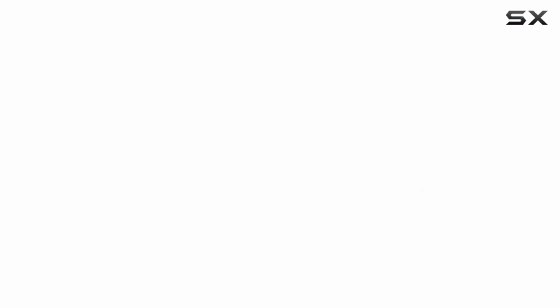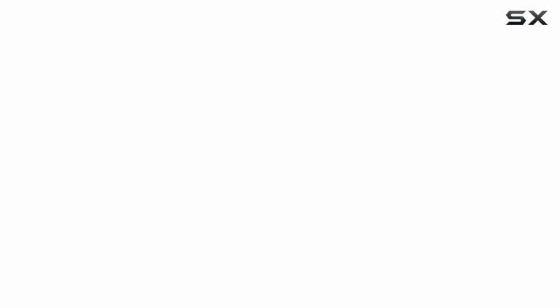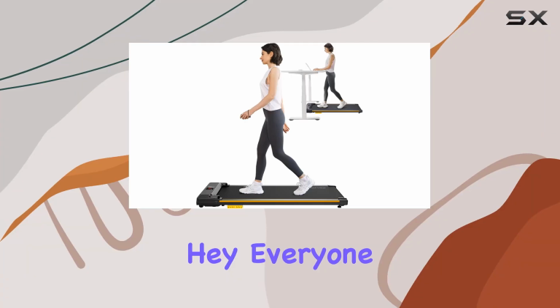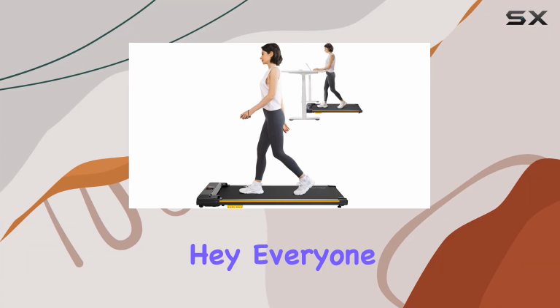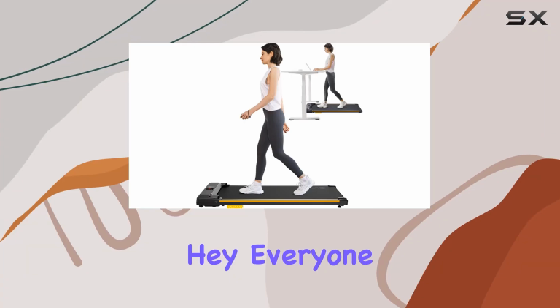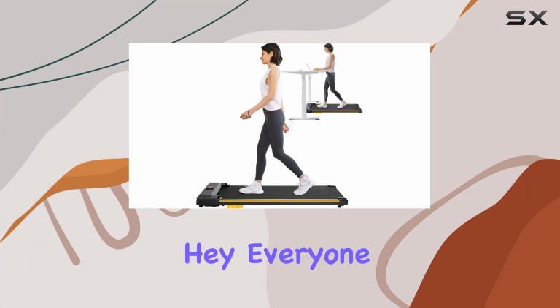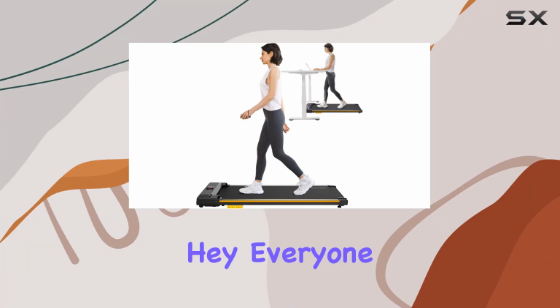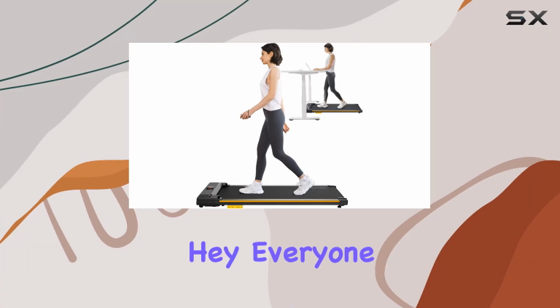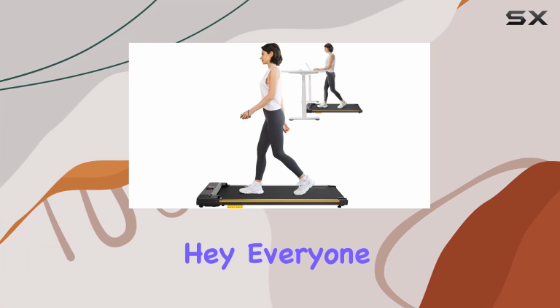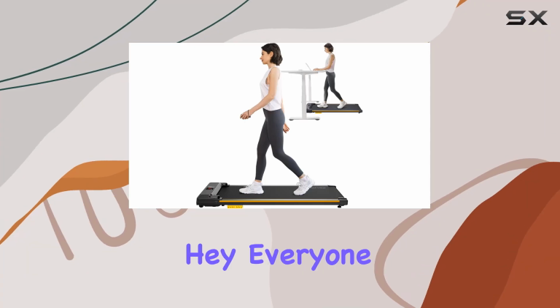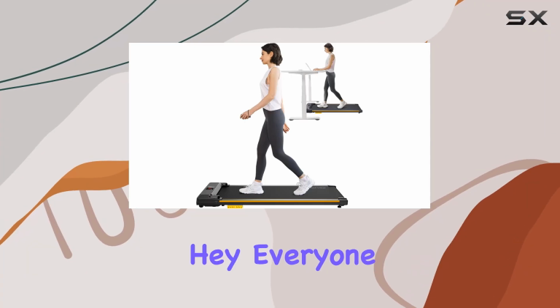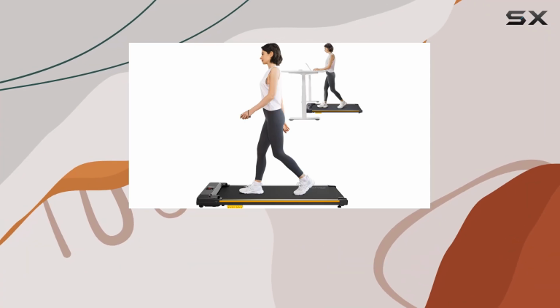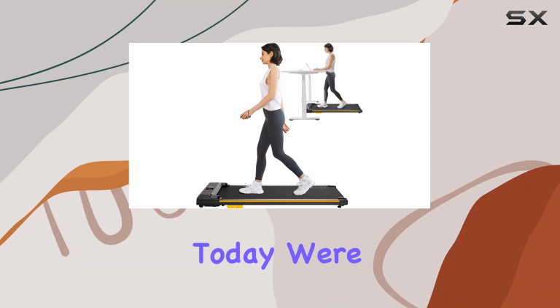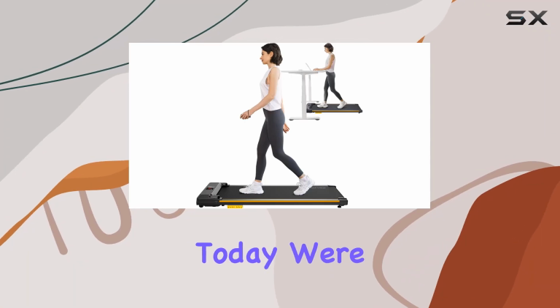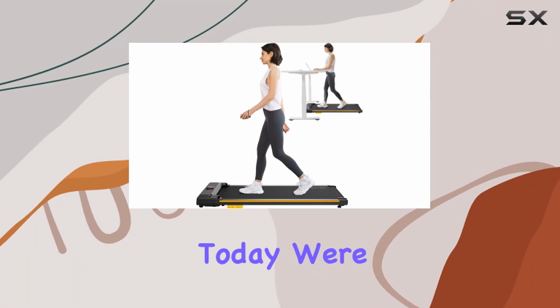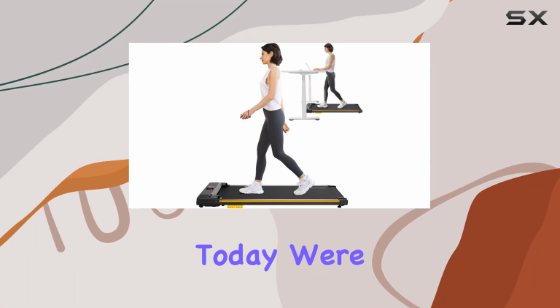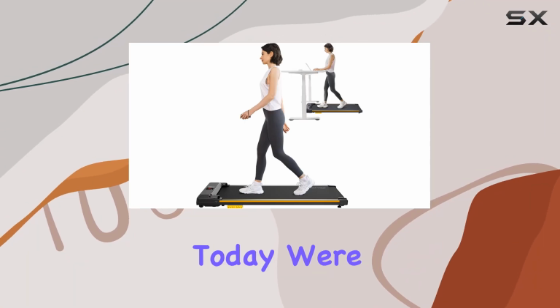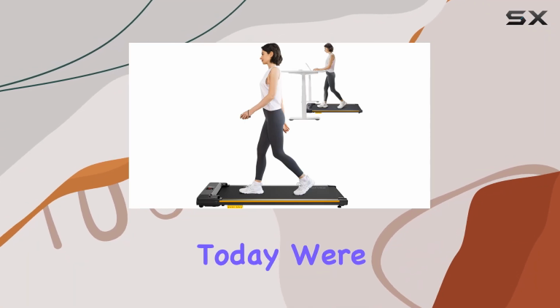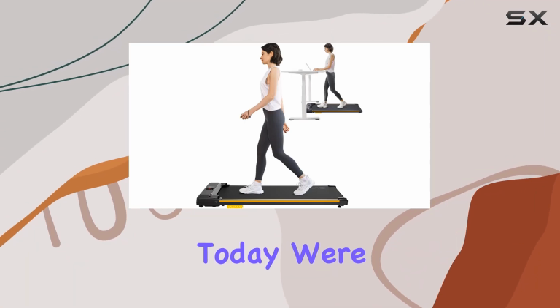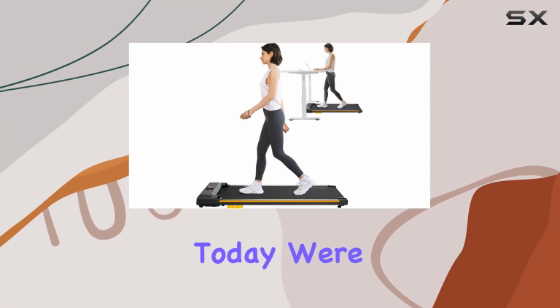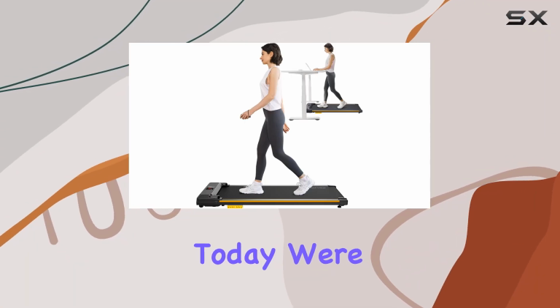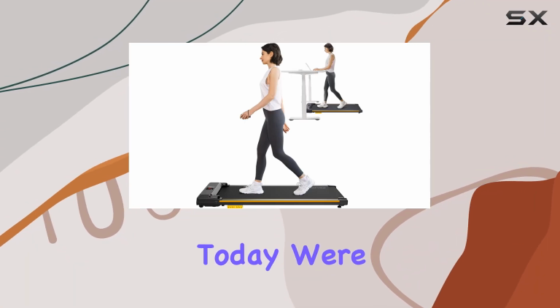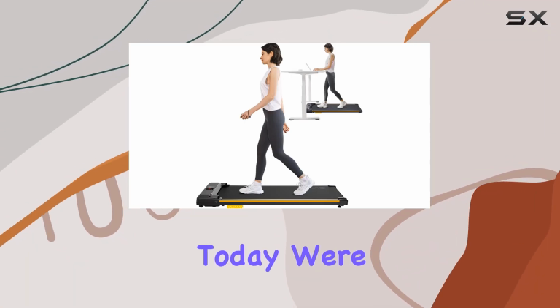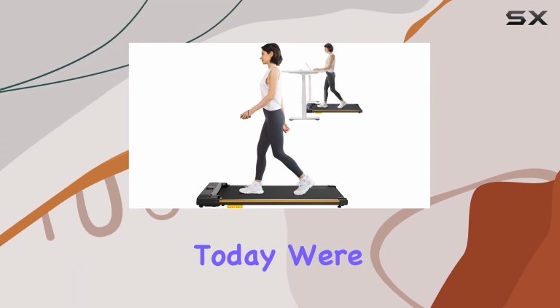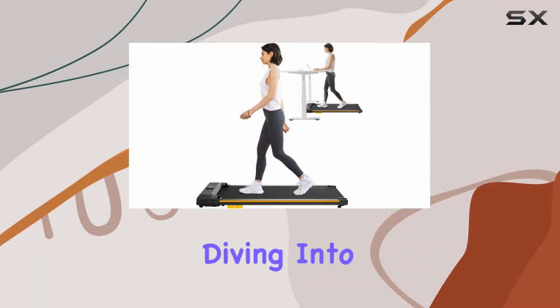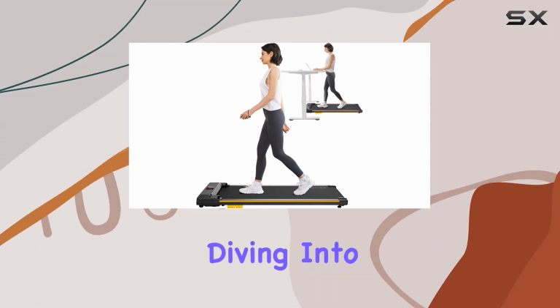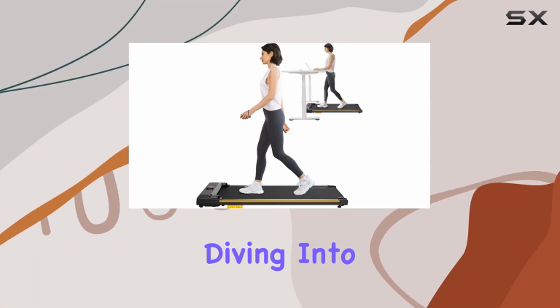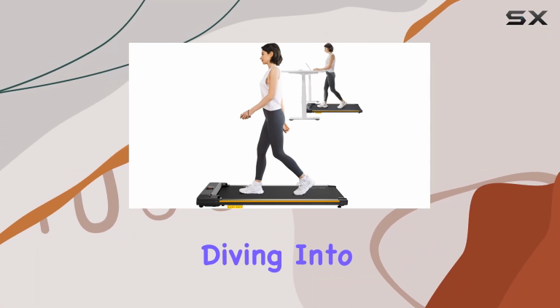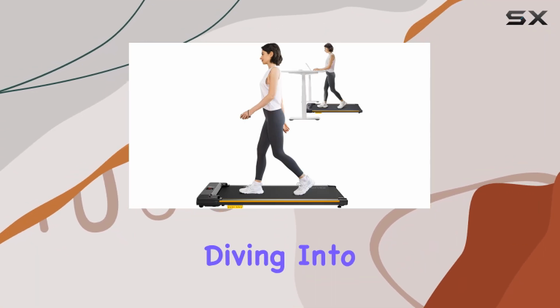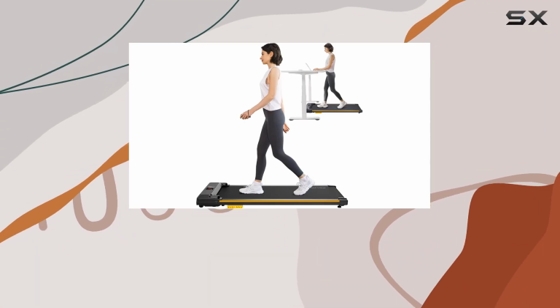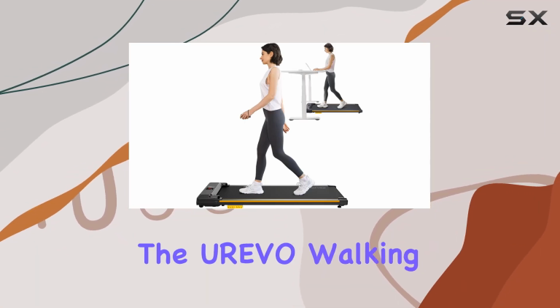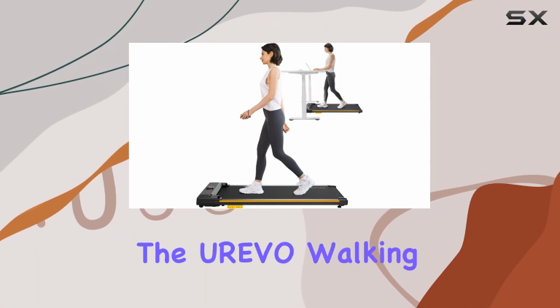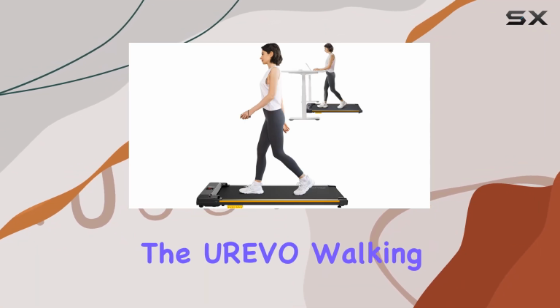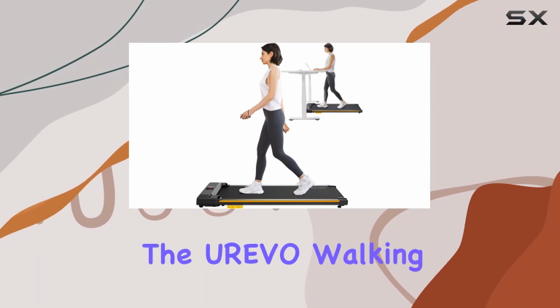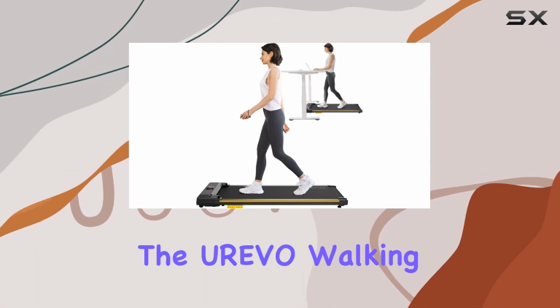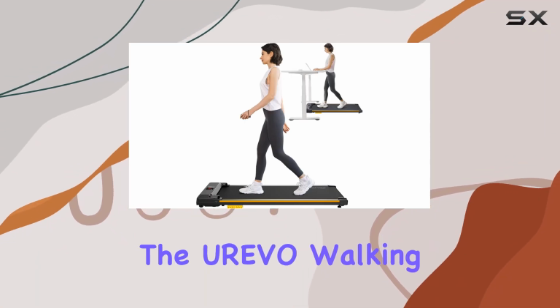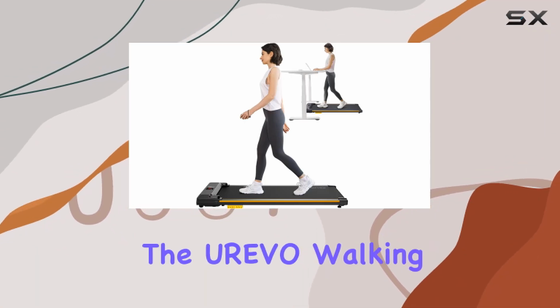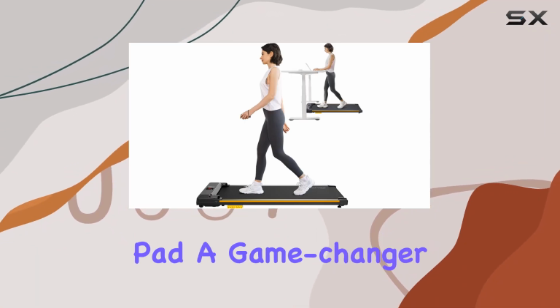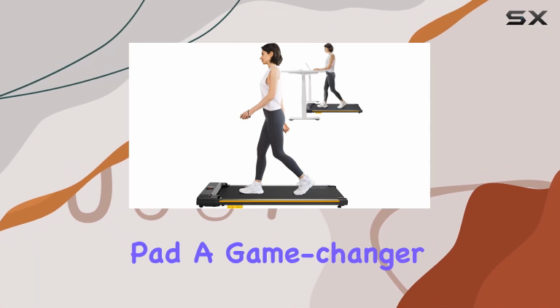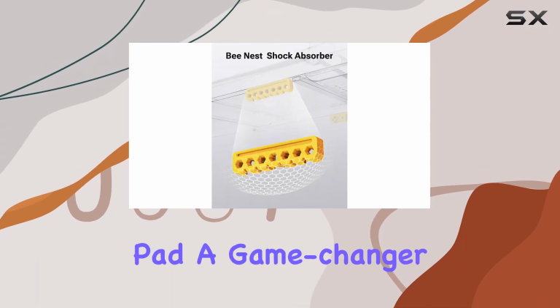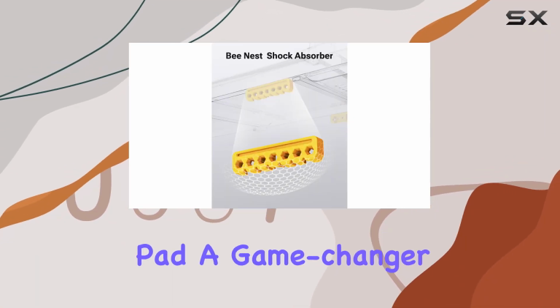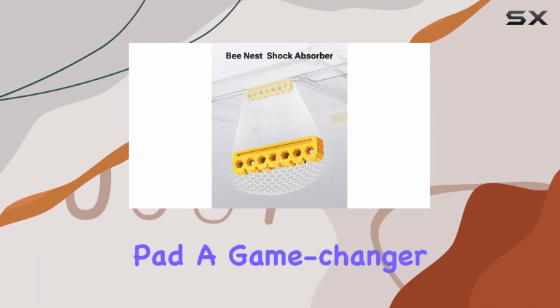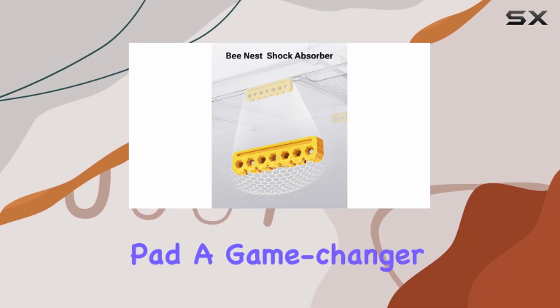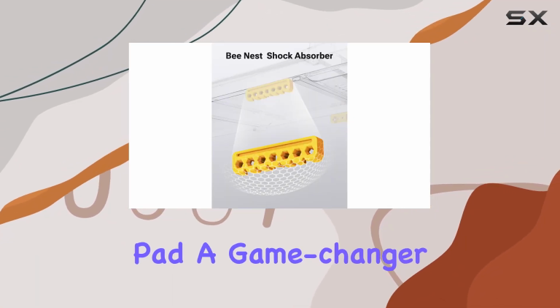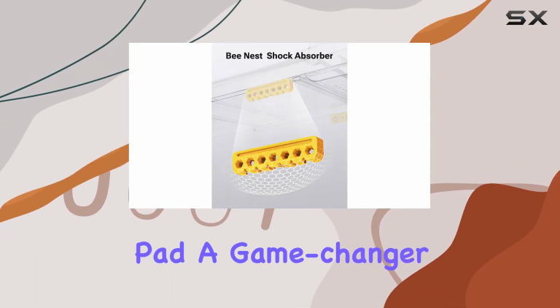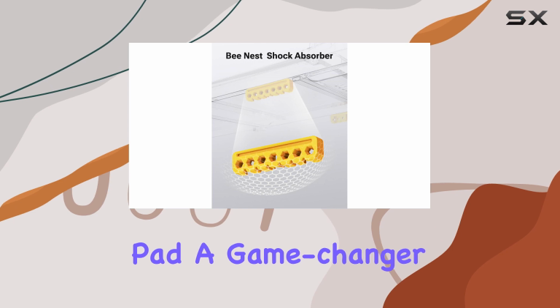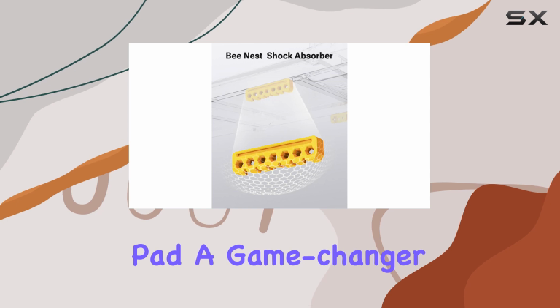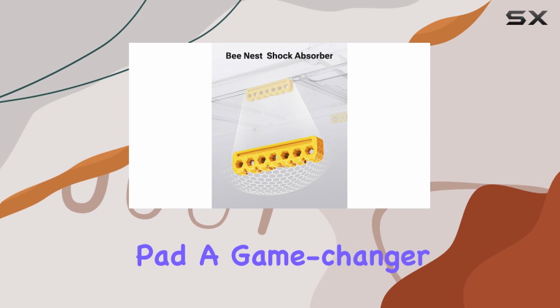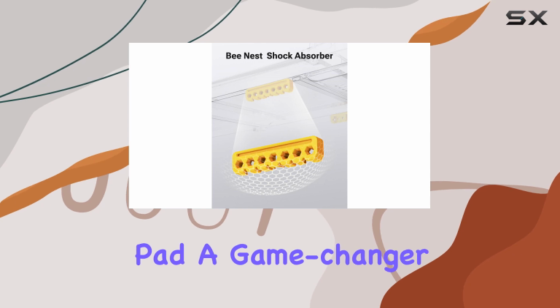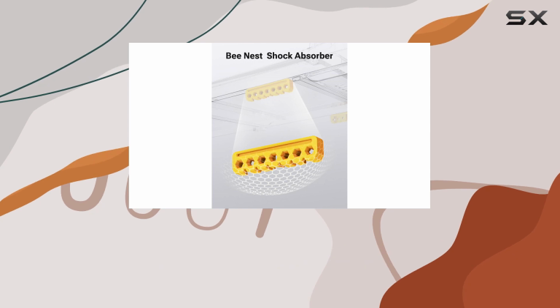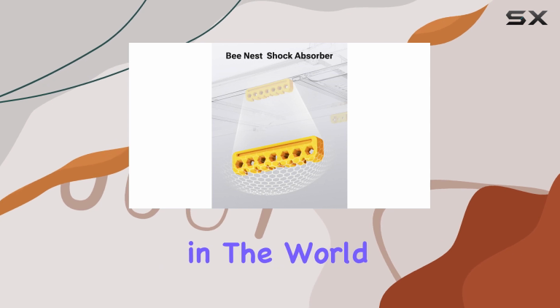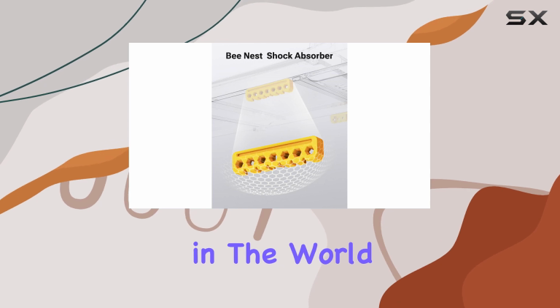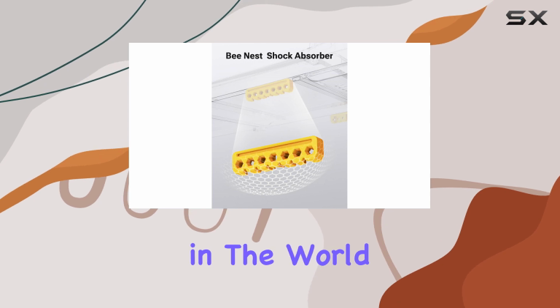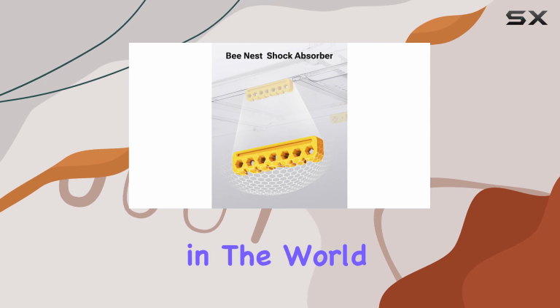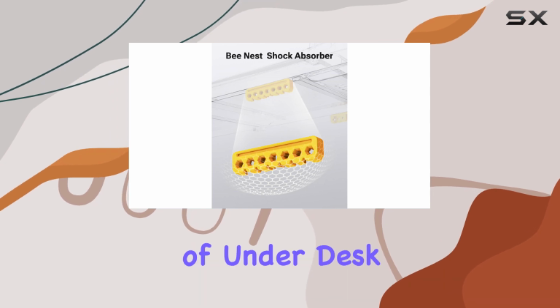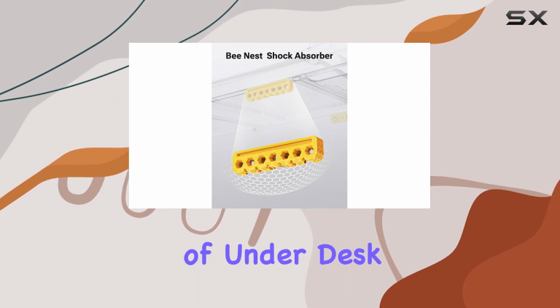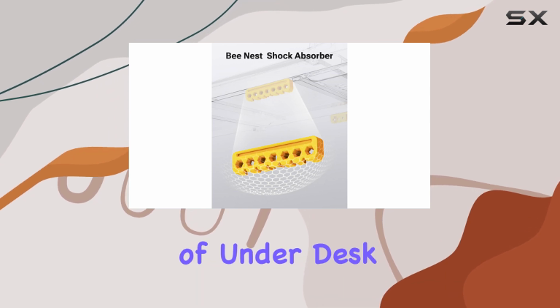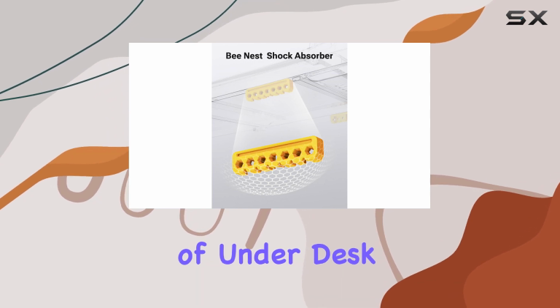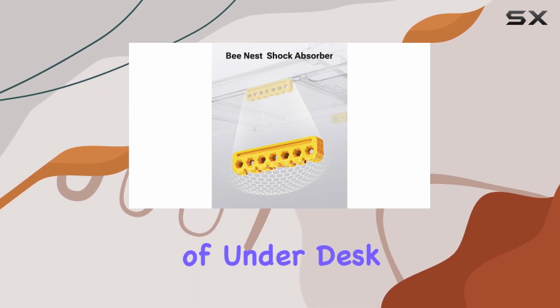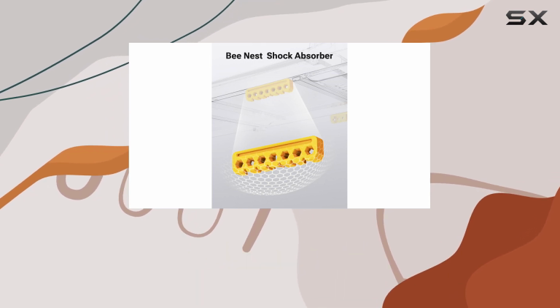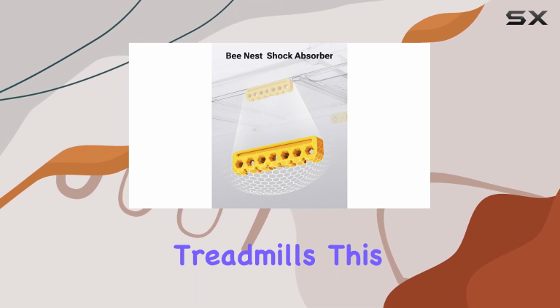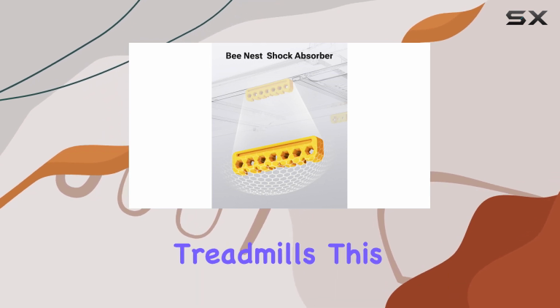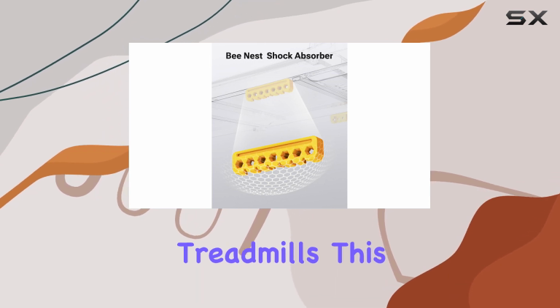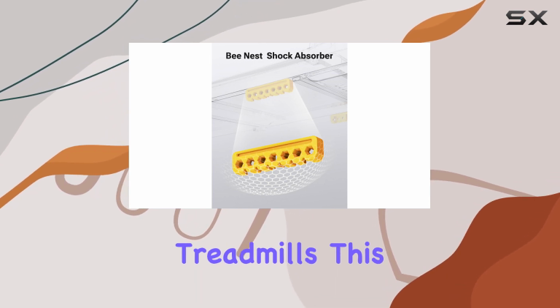Hey everyone! Today, we're diving into the Uriva Walking Pad, a game-changer in the world of under-desk treadmills.